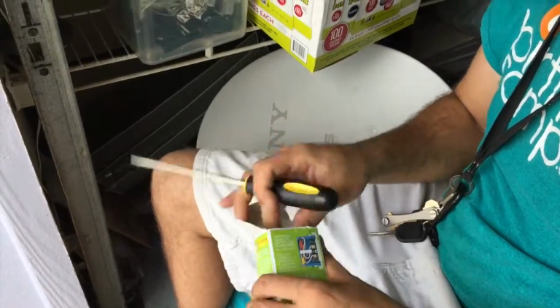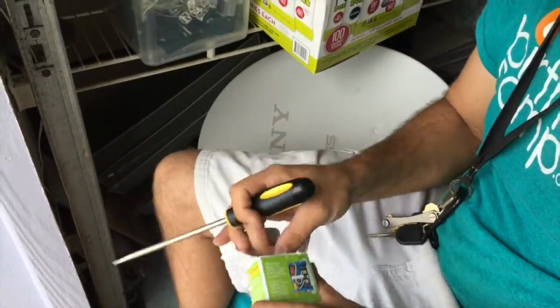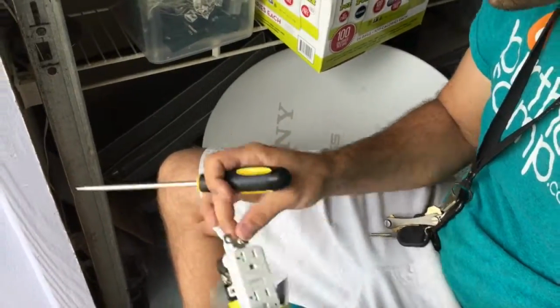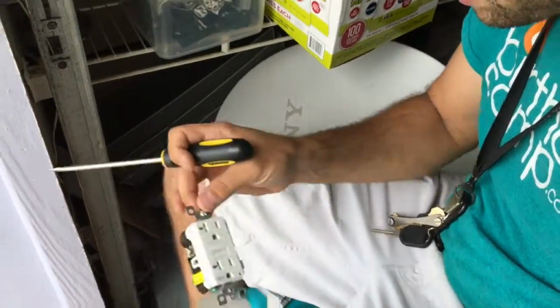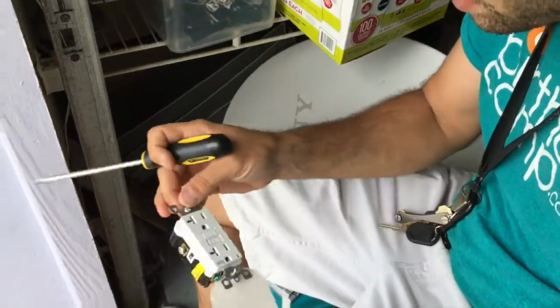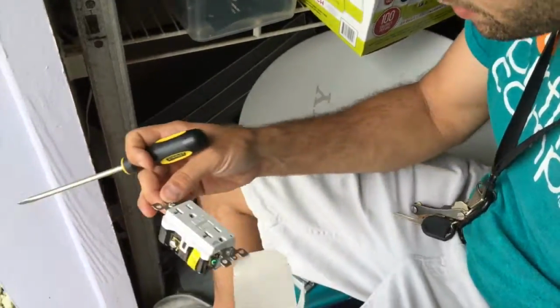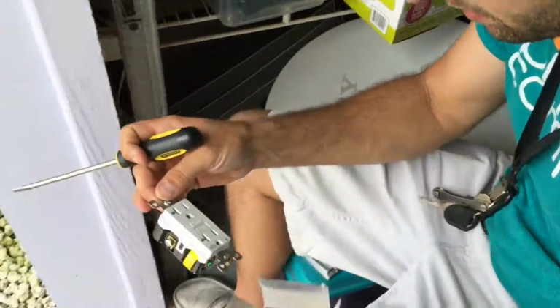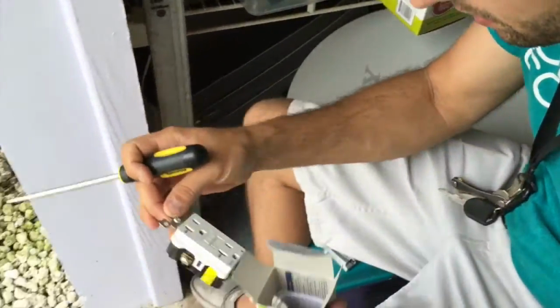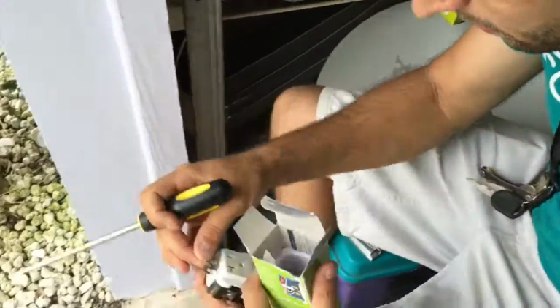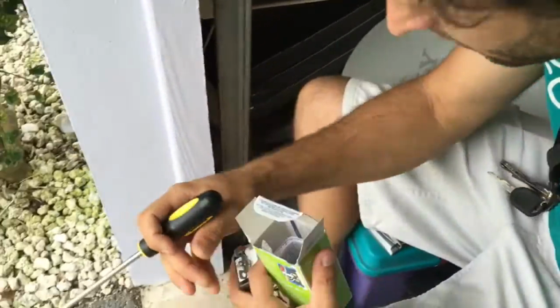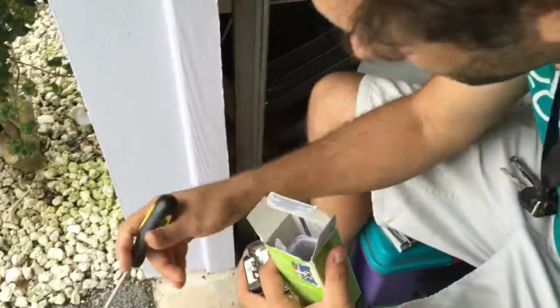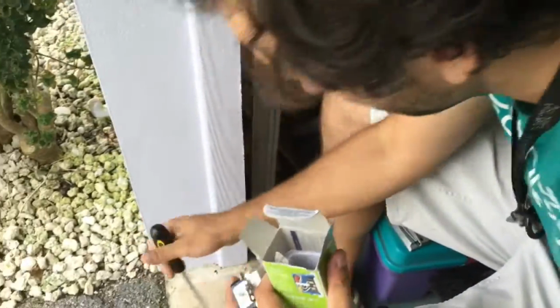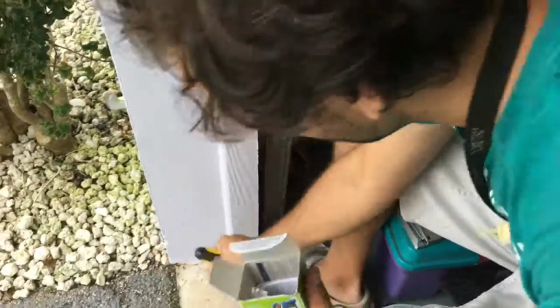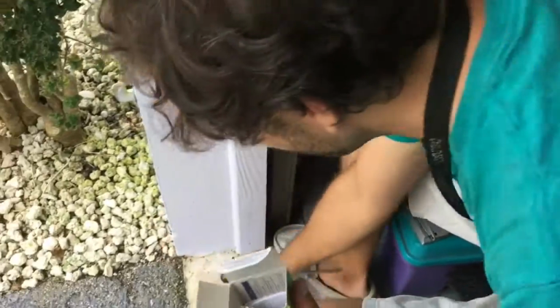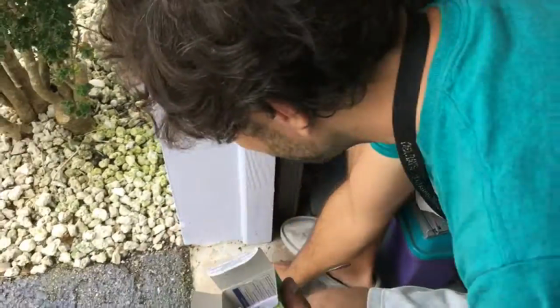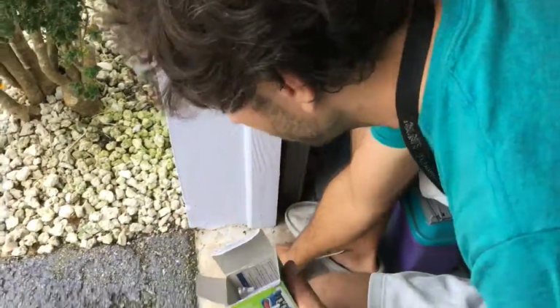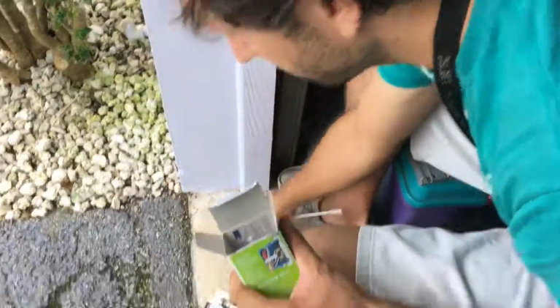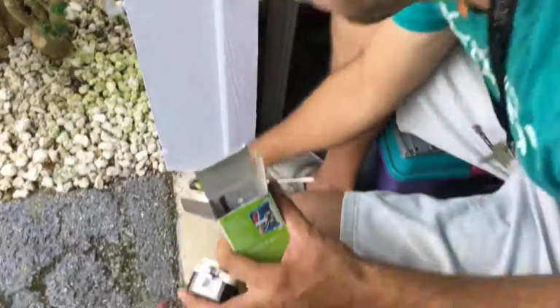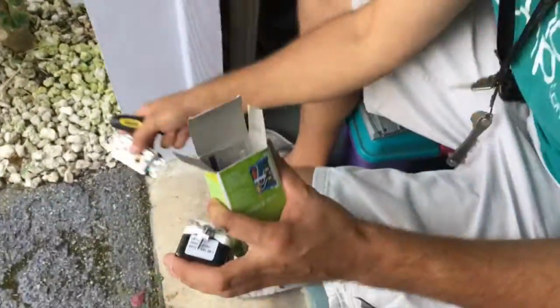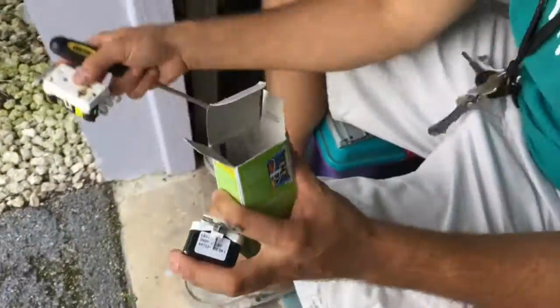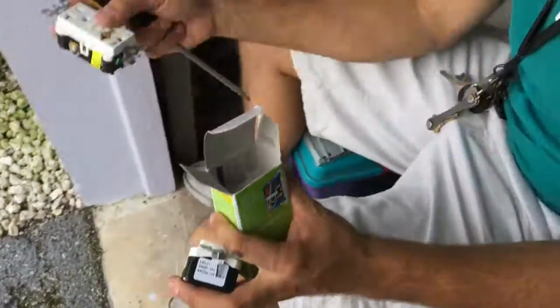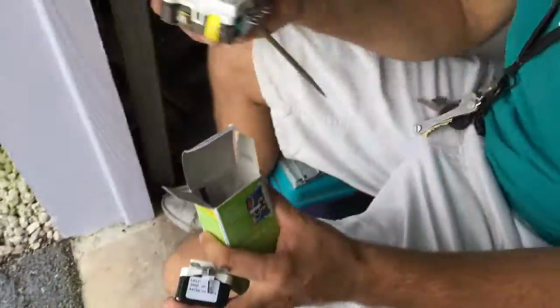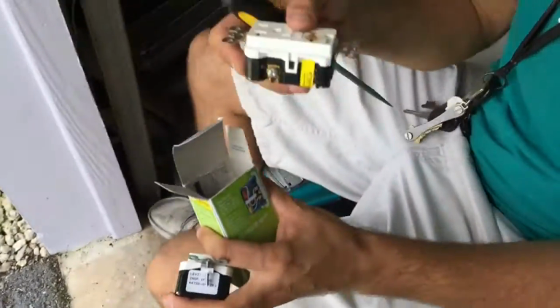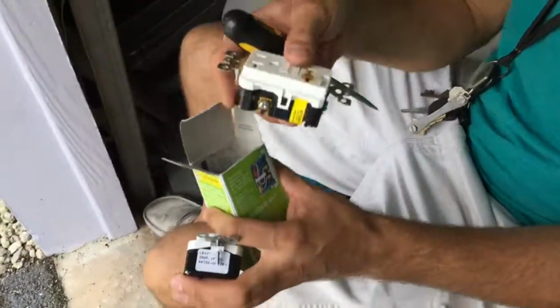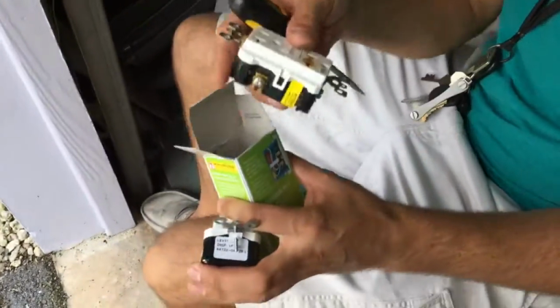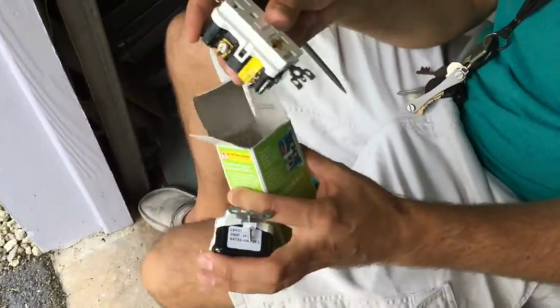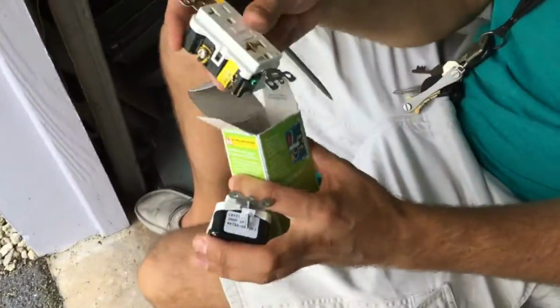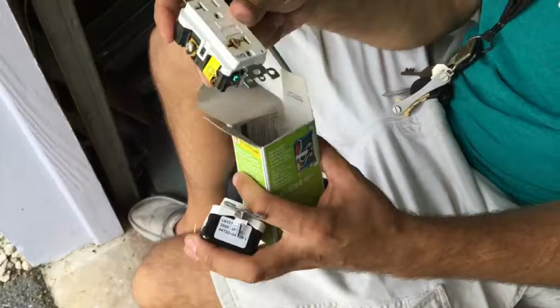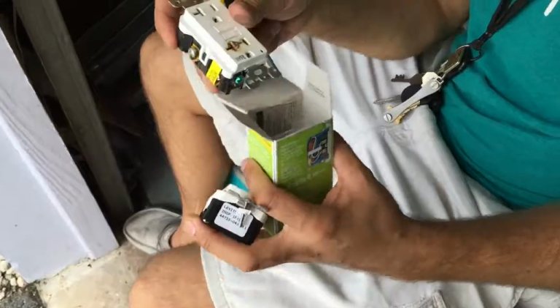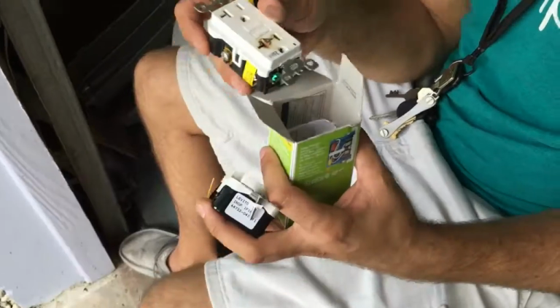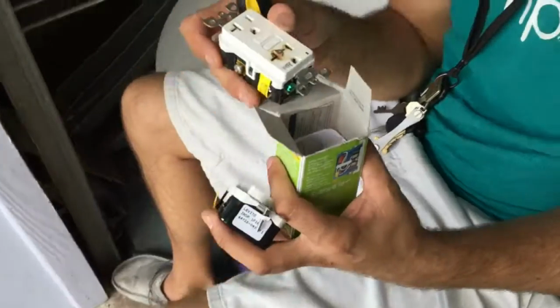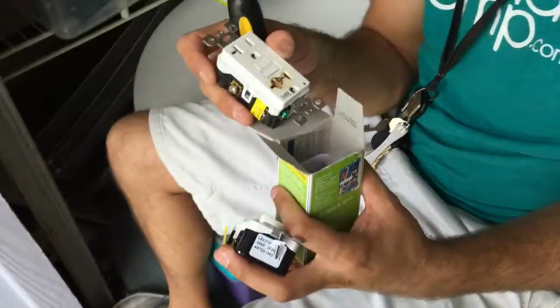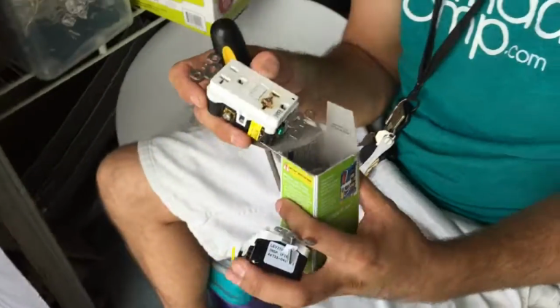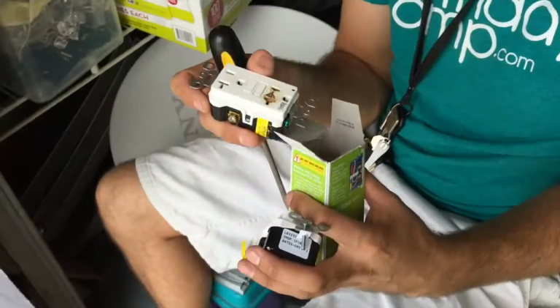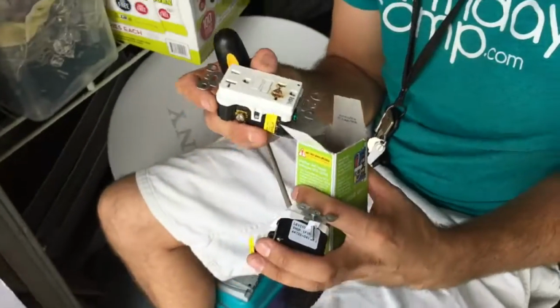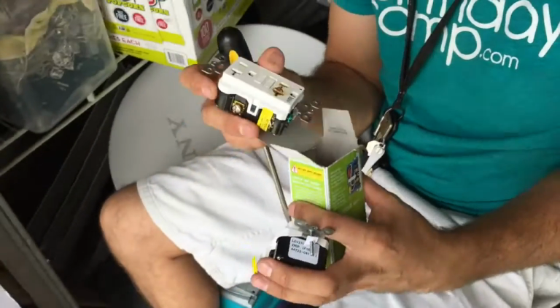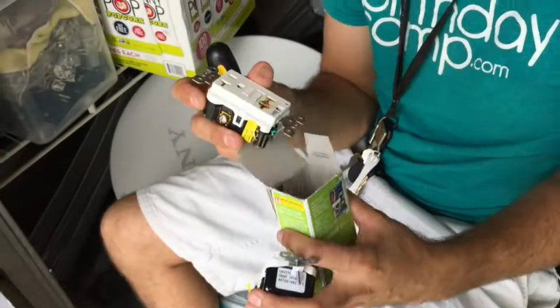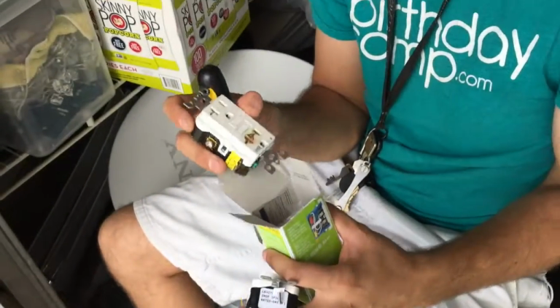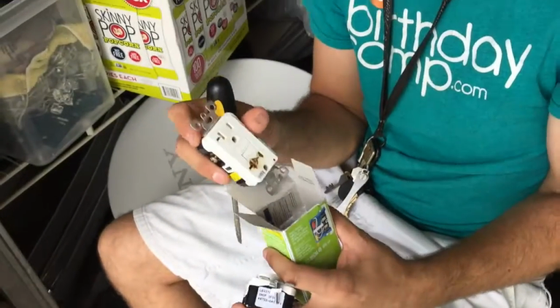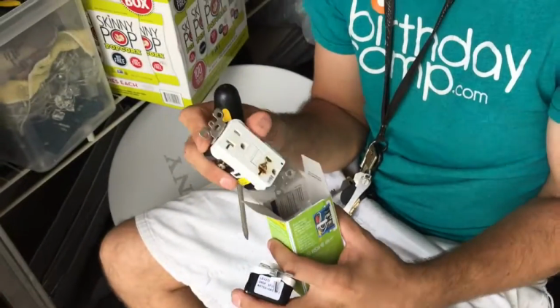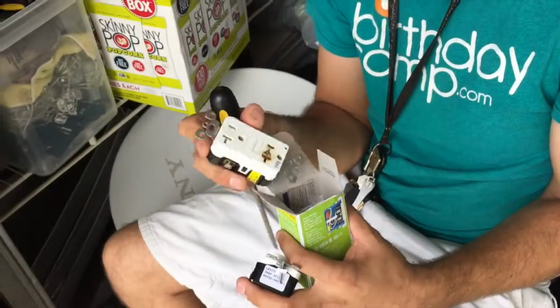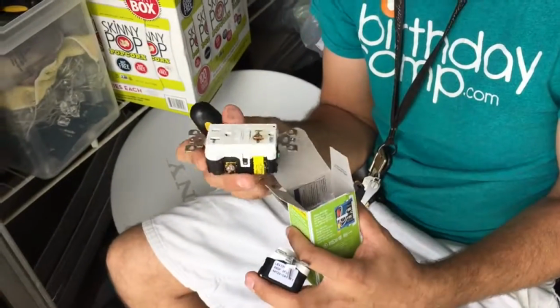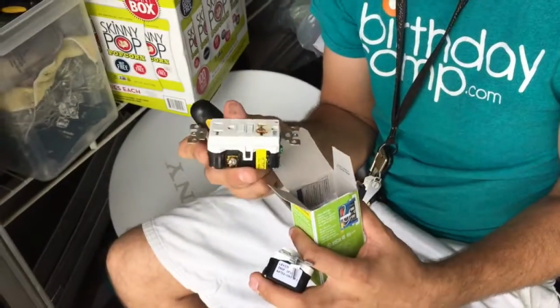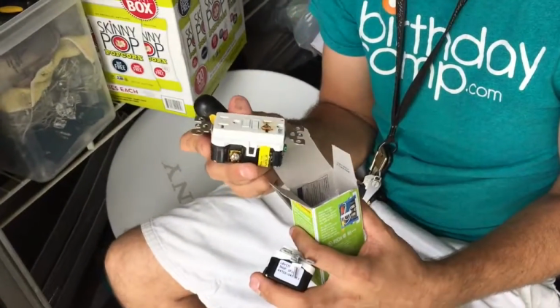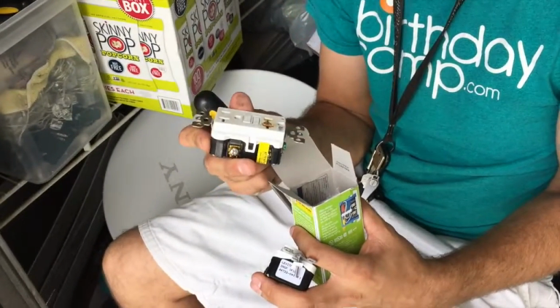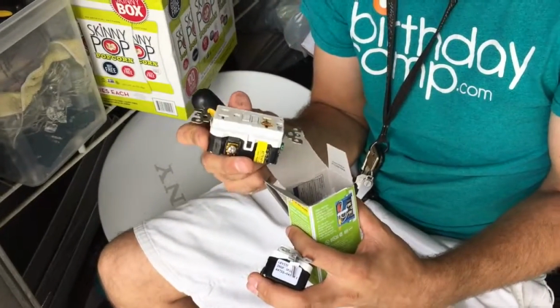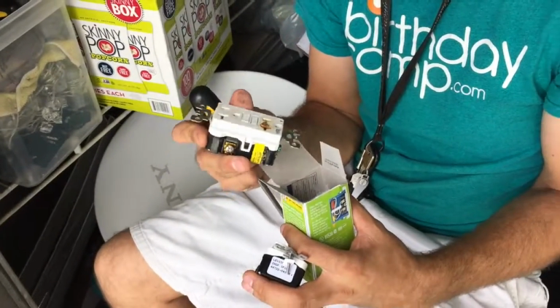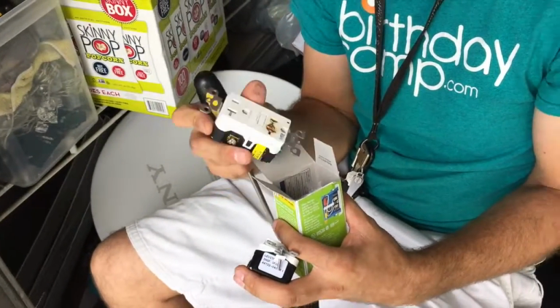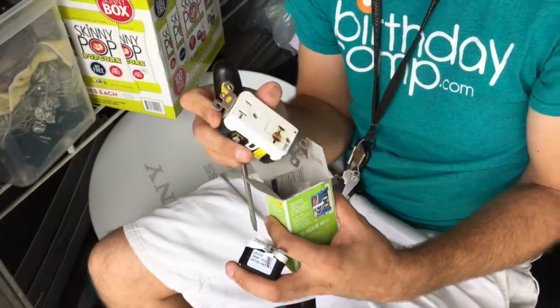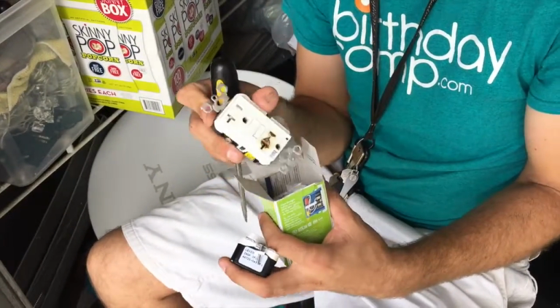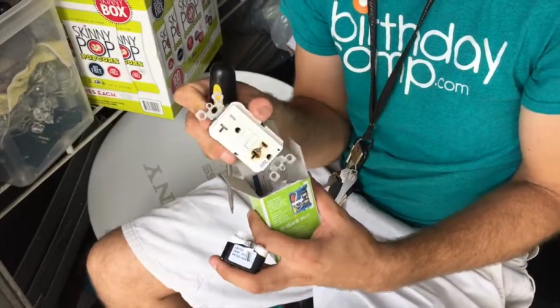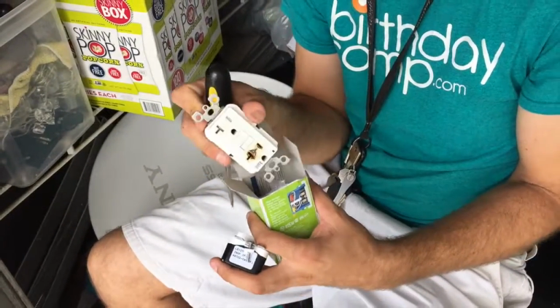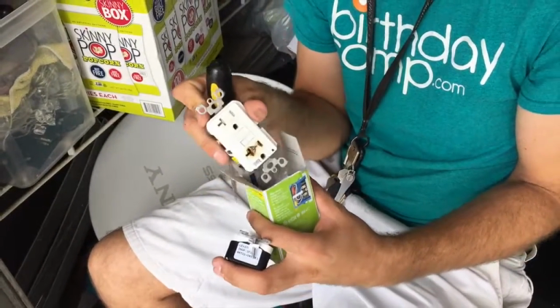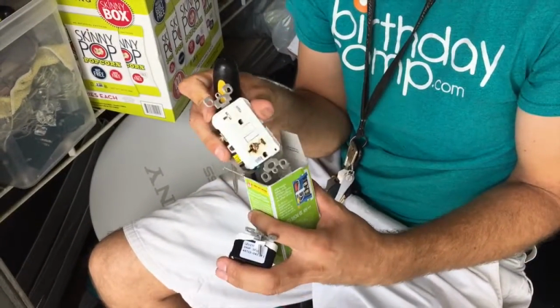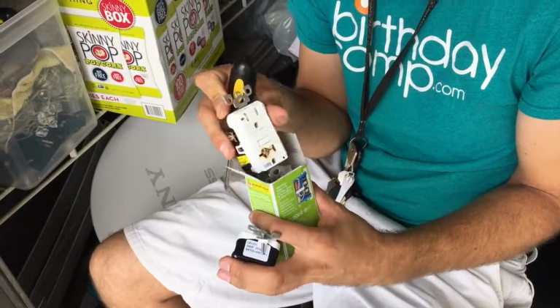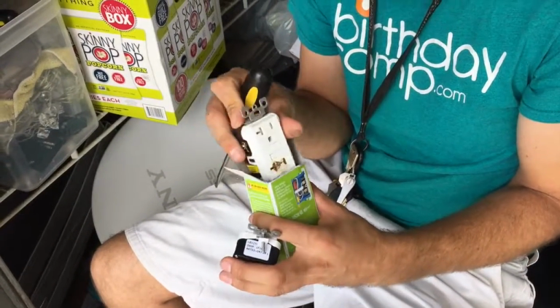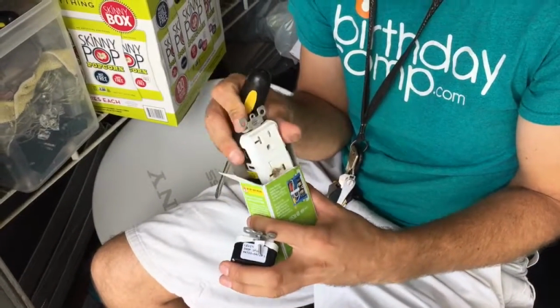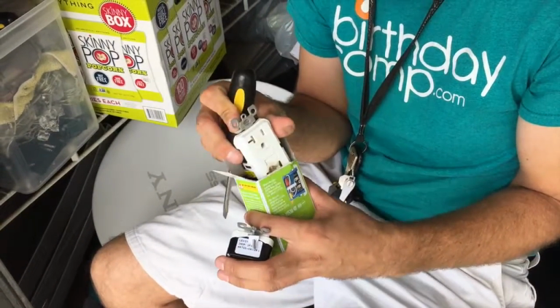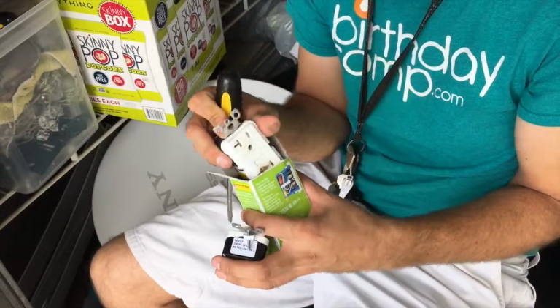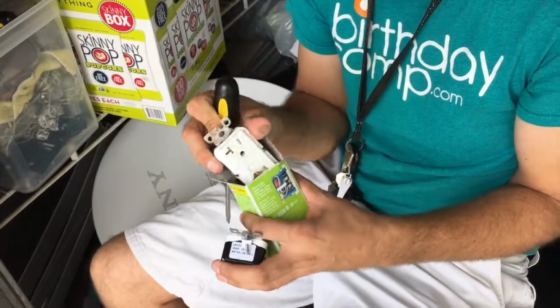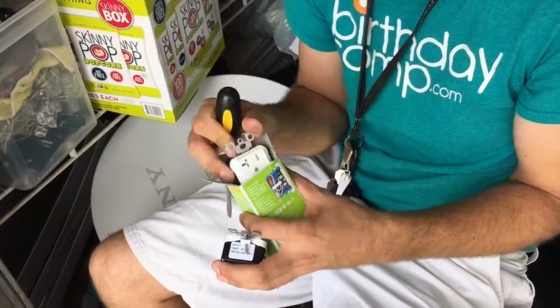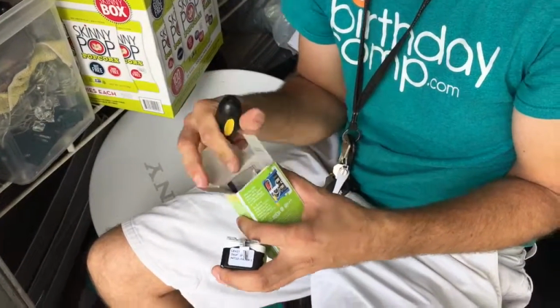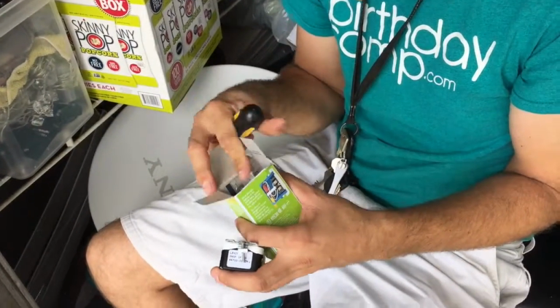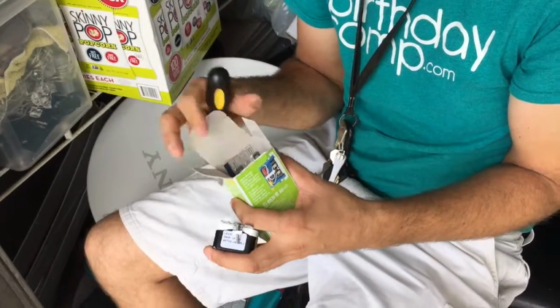What do you do with the directions? I just throw those away. Okay so what you're gonna do with this is return this to Home Depot — obviously faulty. Get your money back.